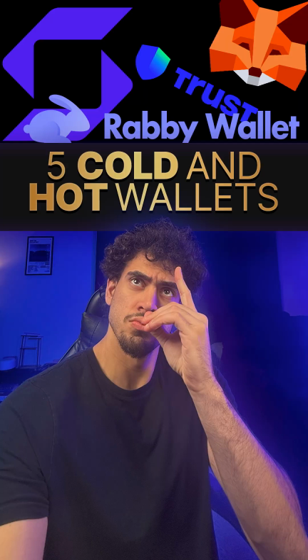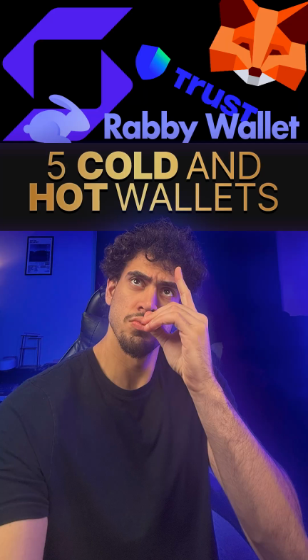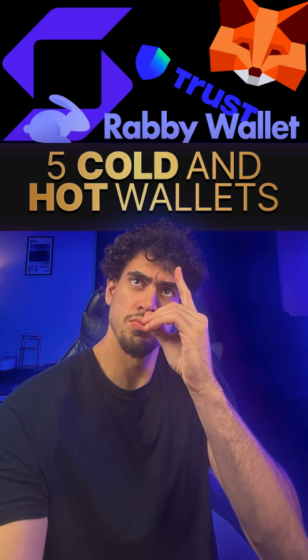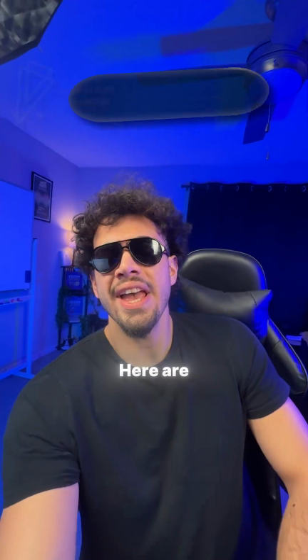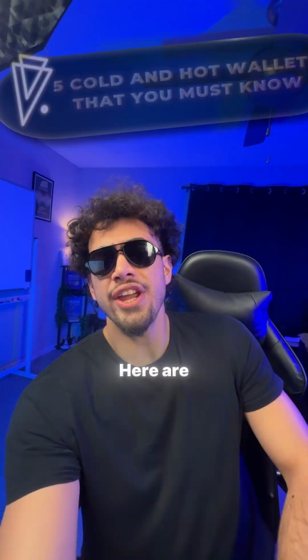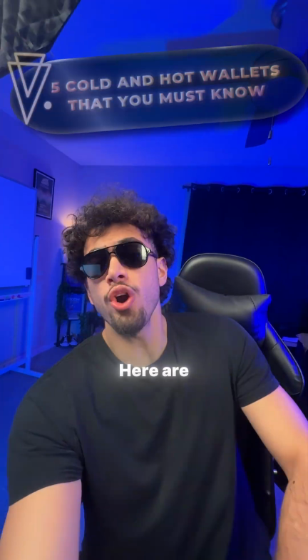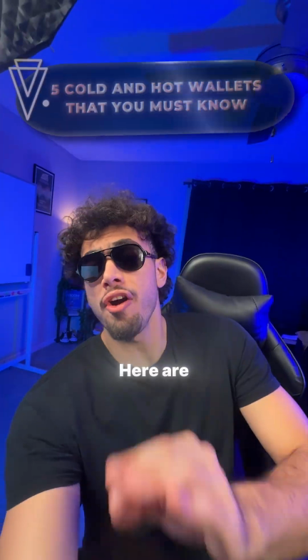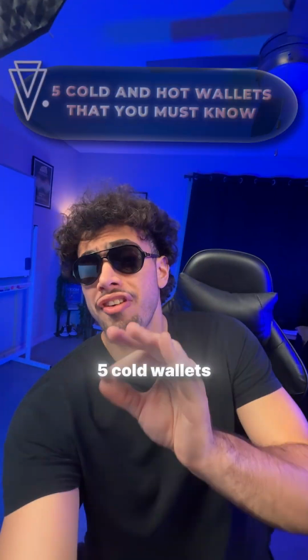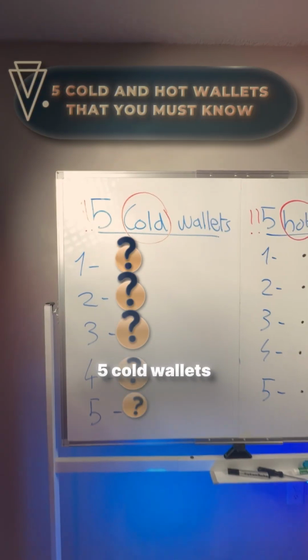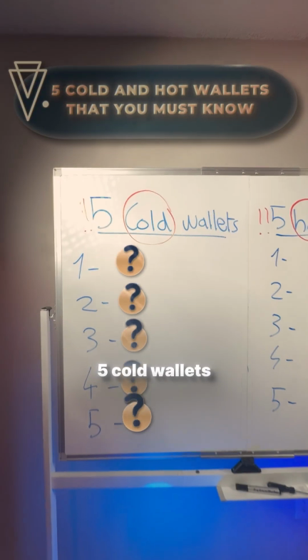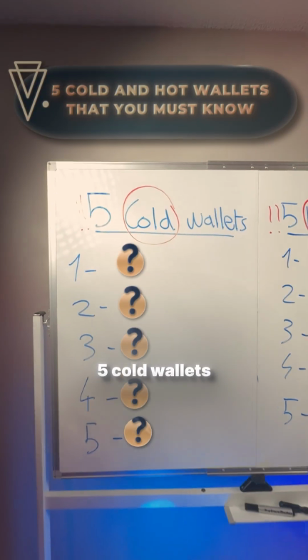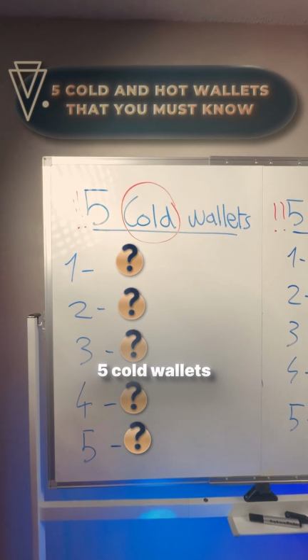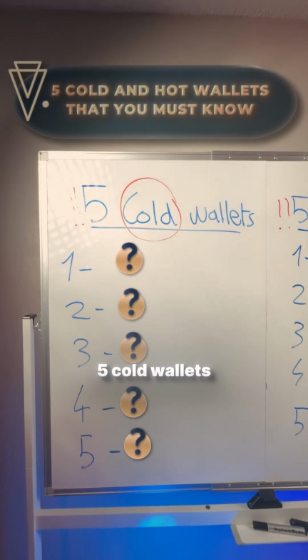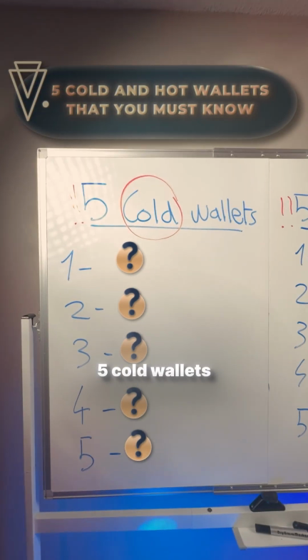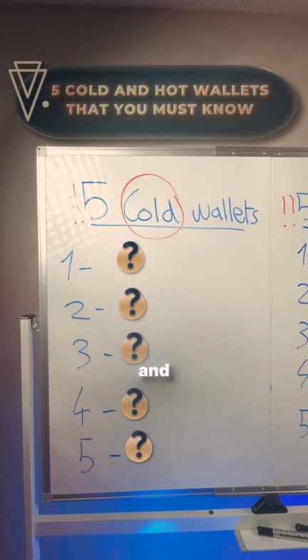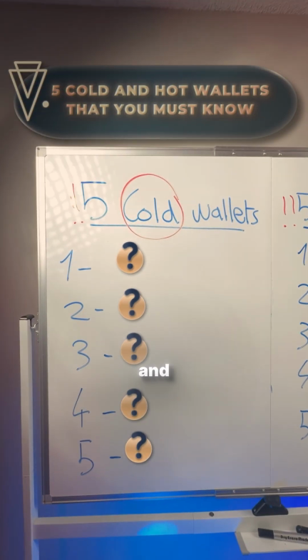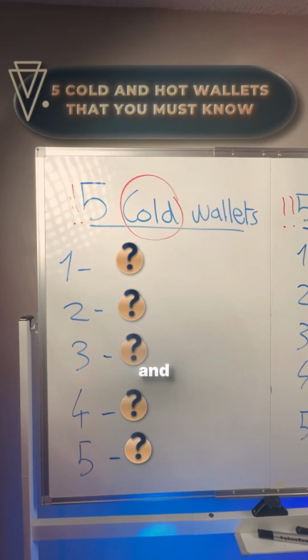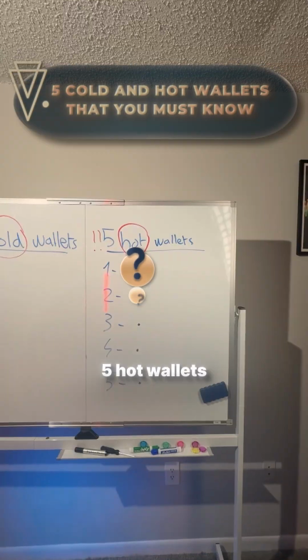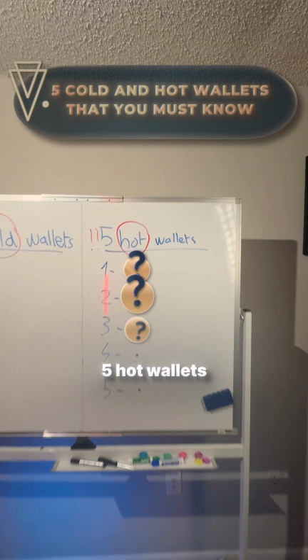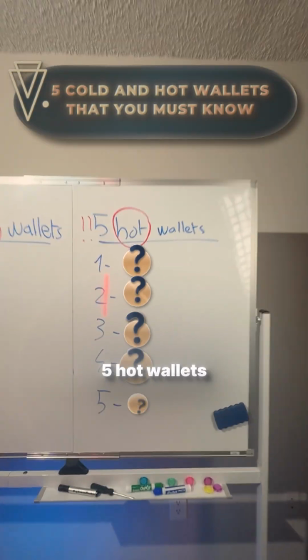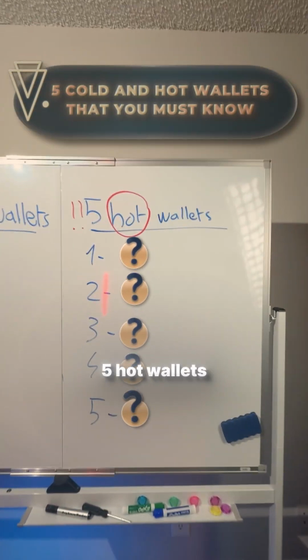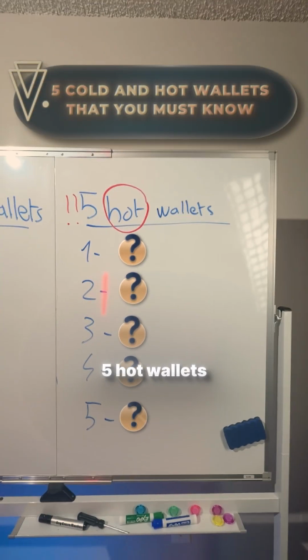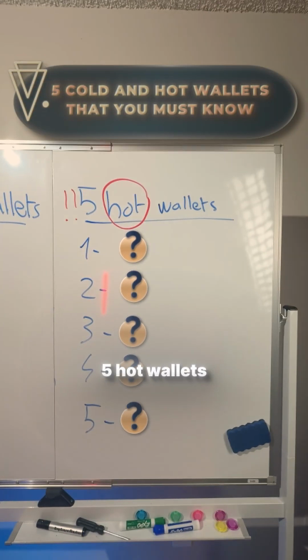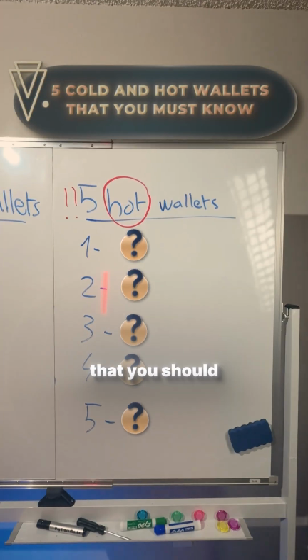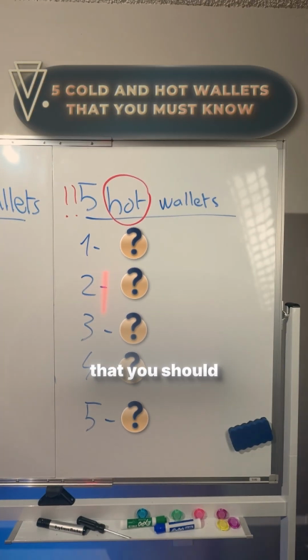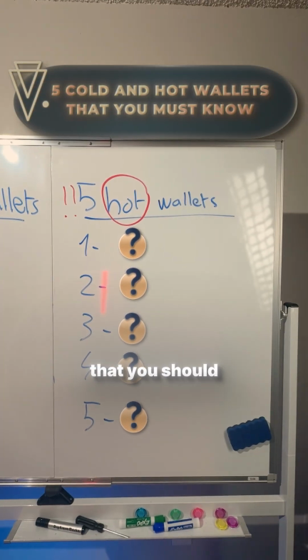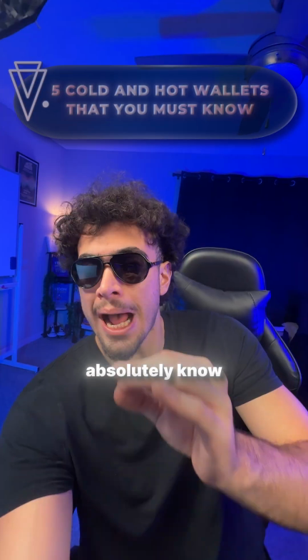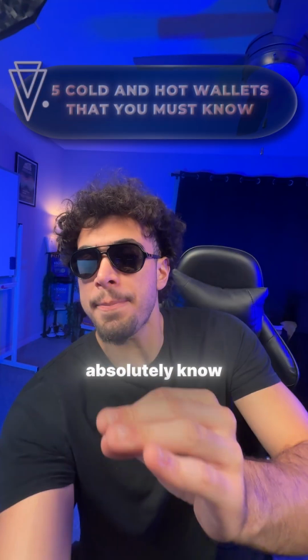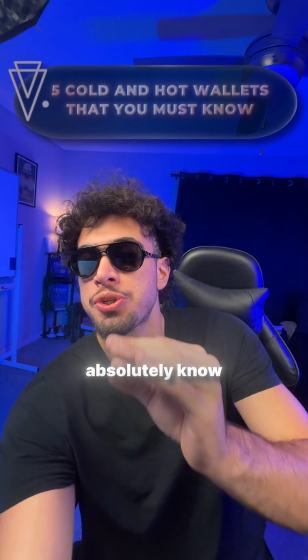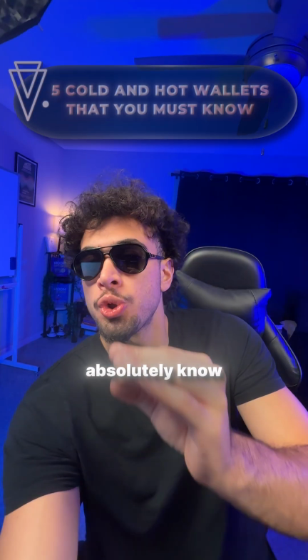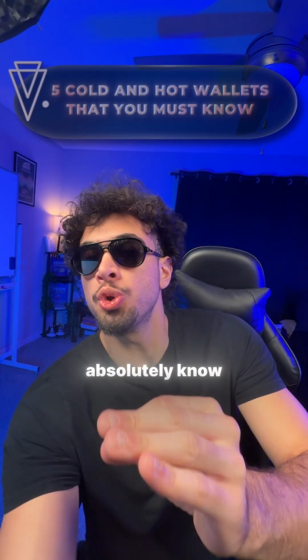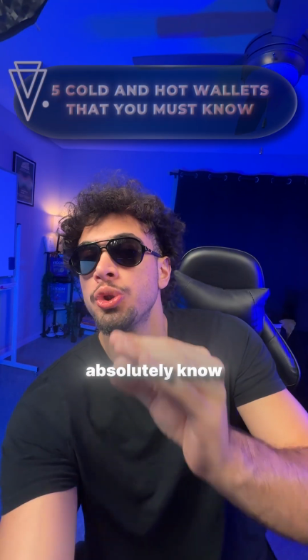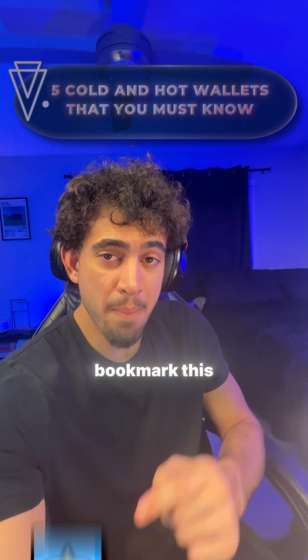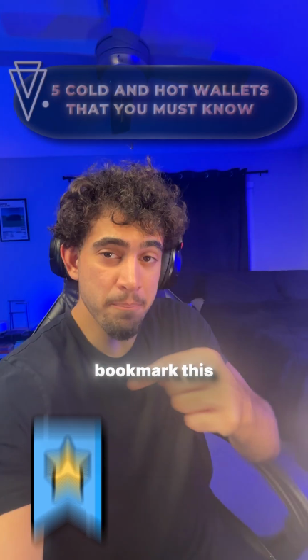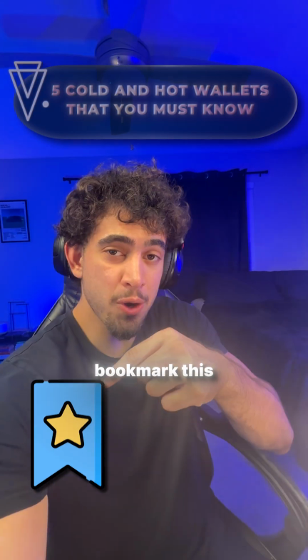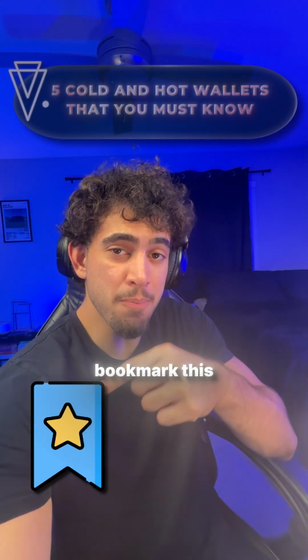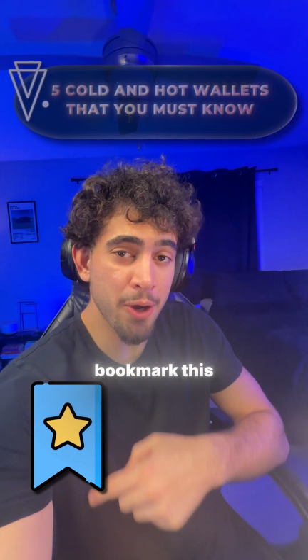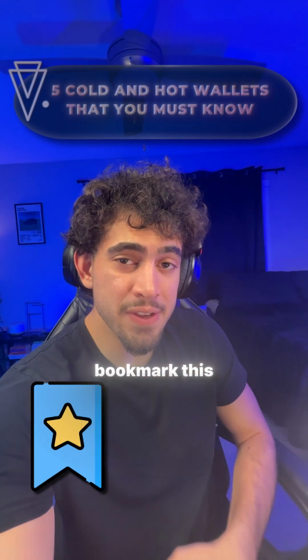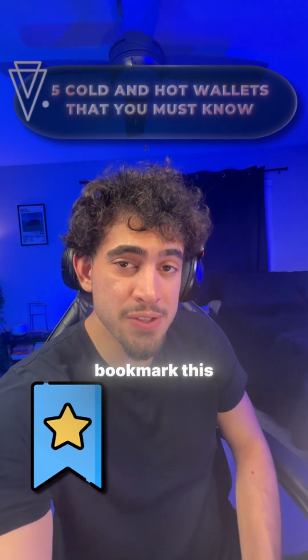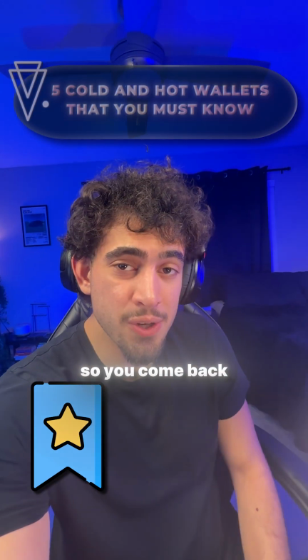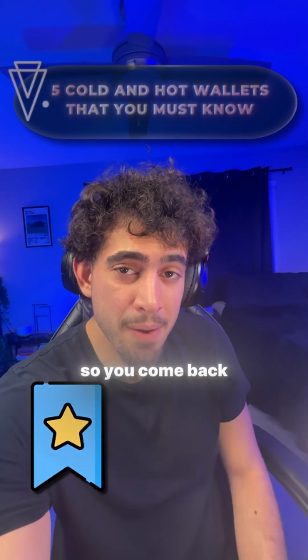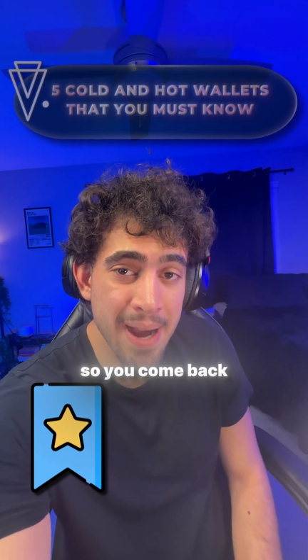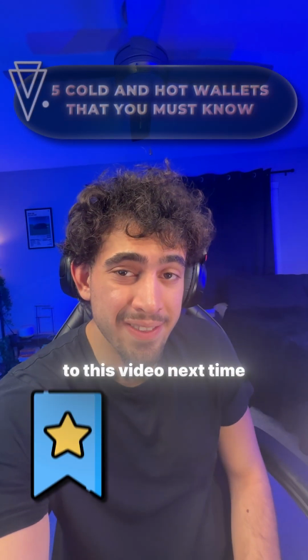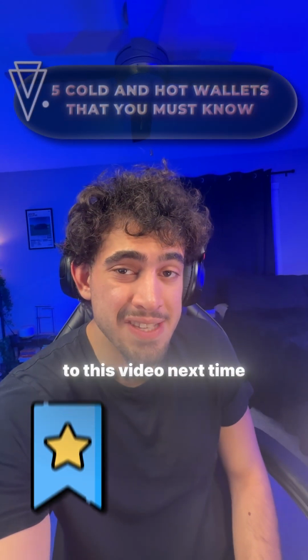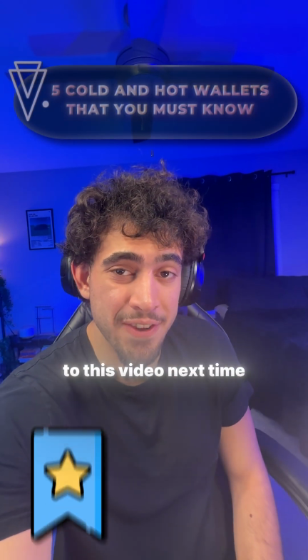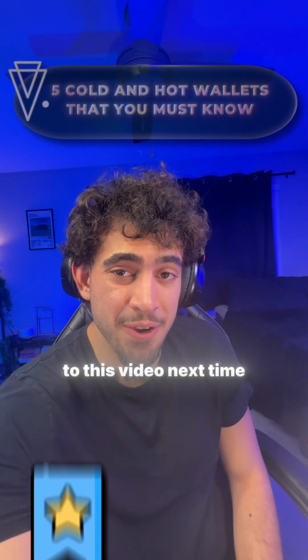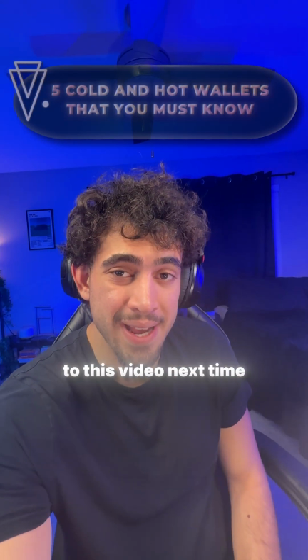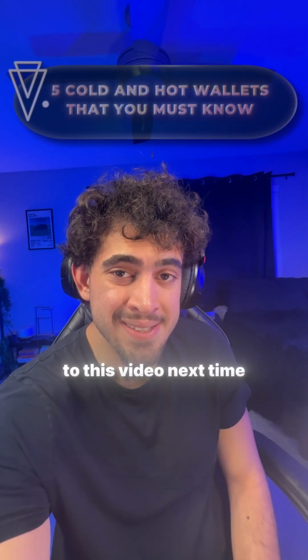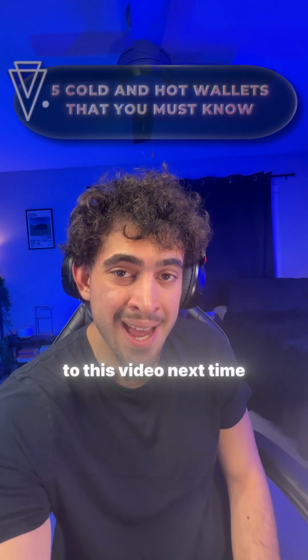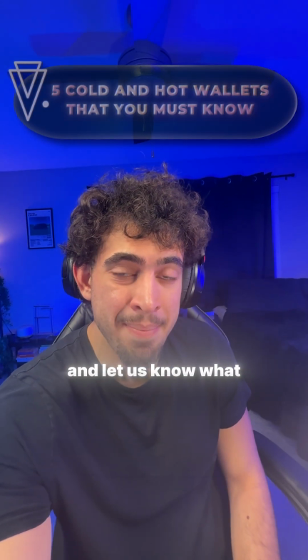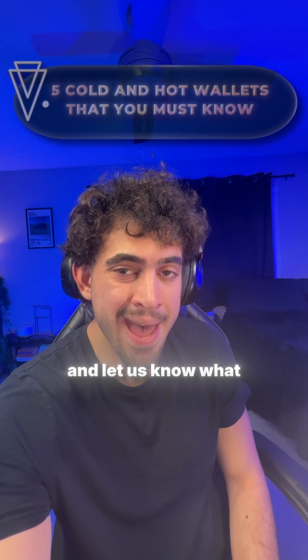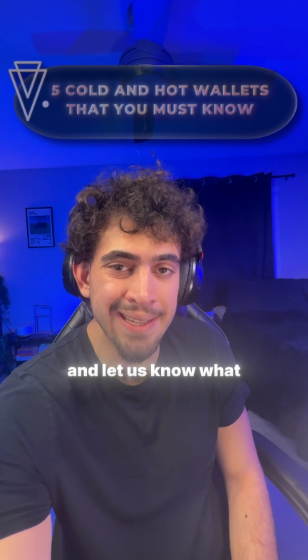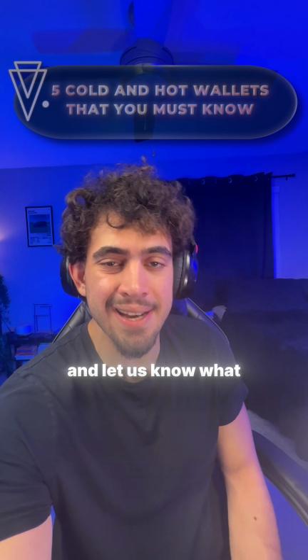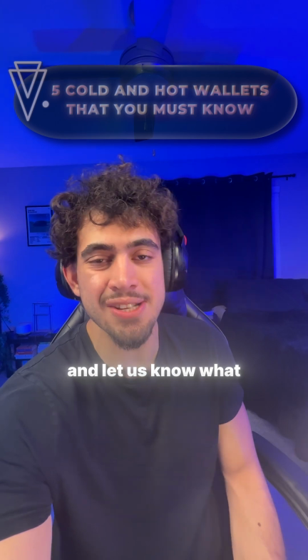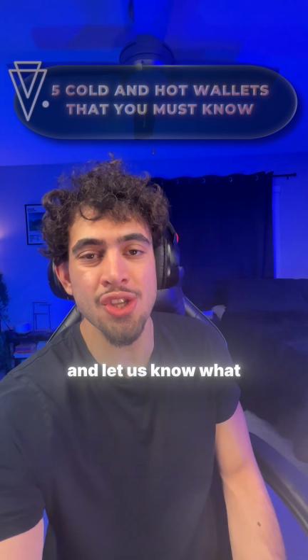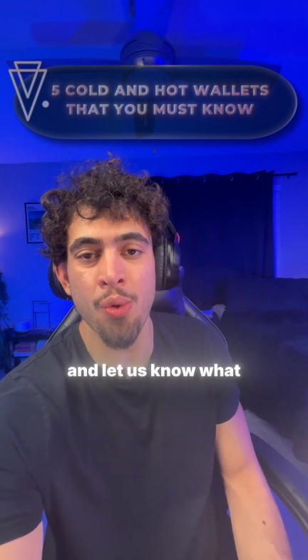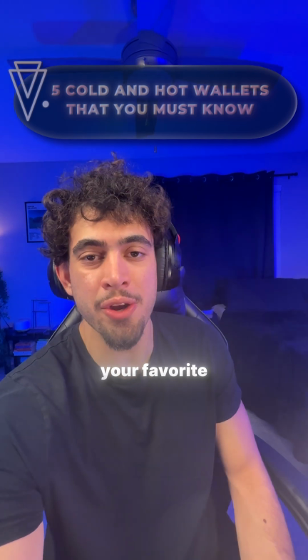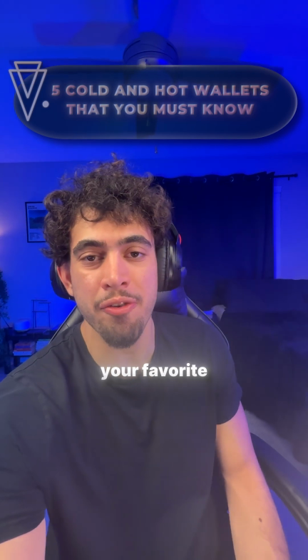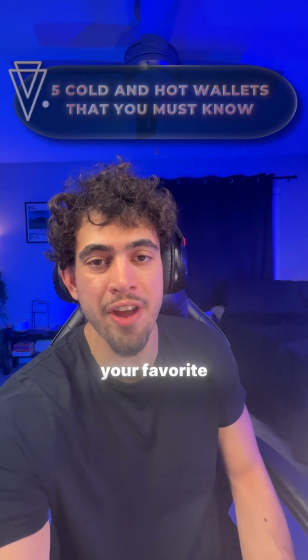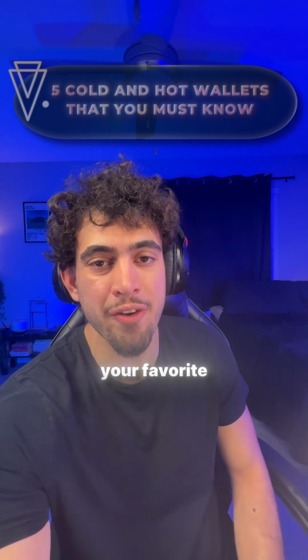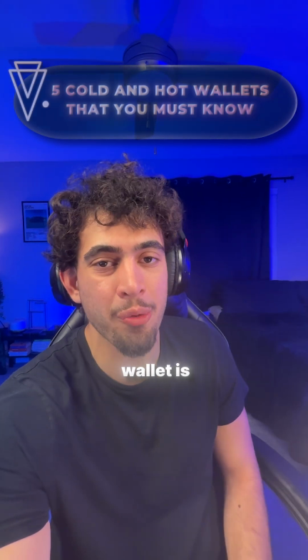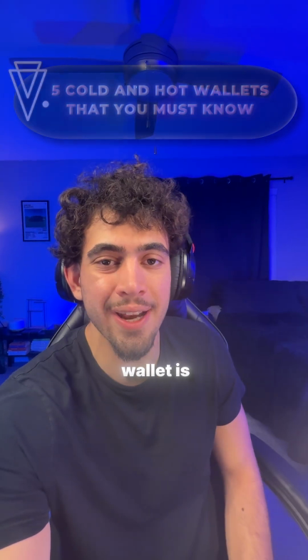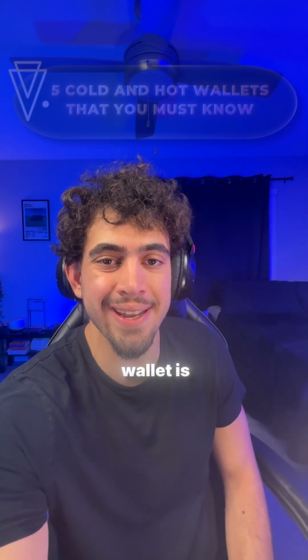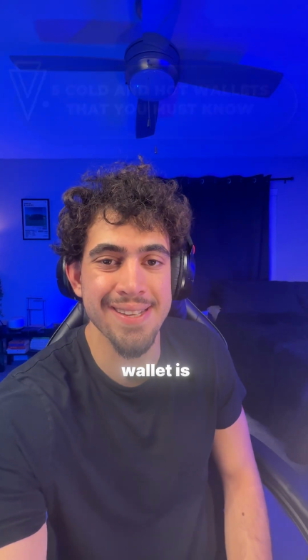Here are five cold wallets and five hot wallets that you should absolutely know. Bookmark this so you come back to this video next time, and let us know what your favorite wallet is.